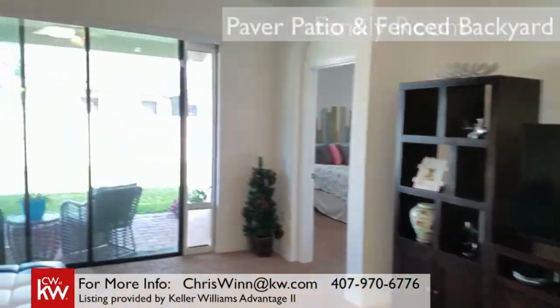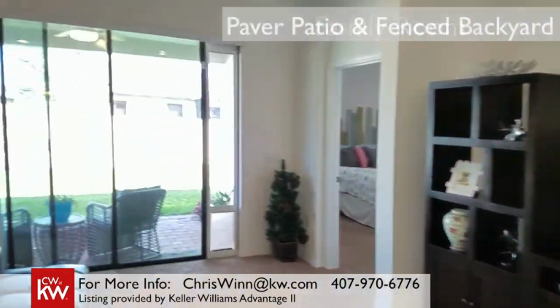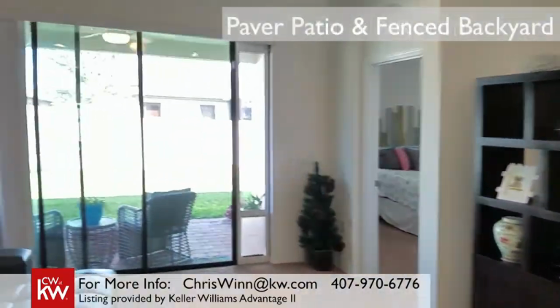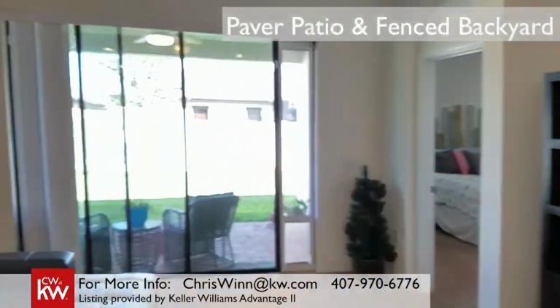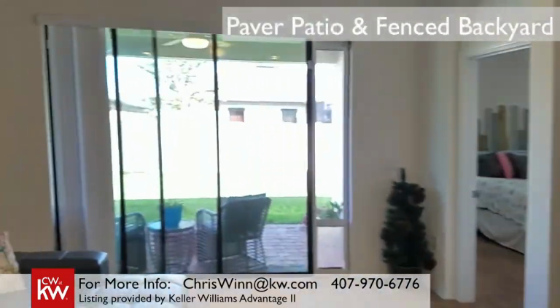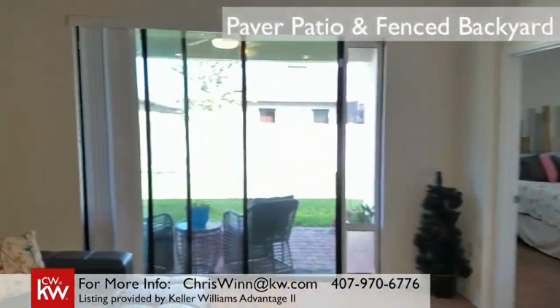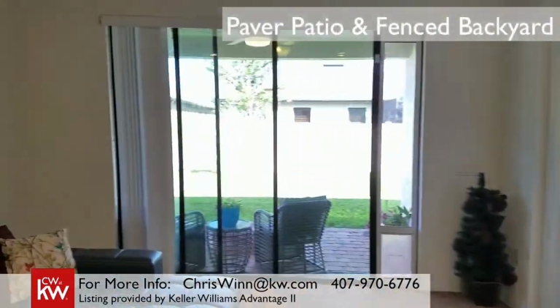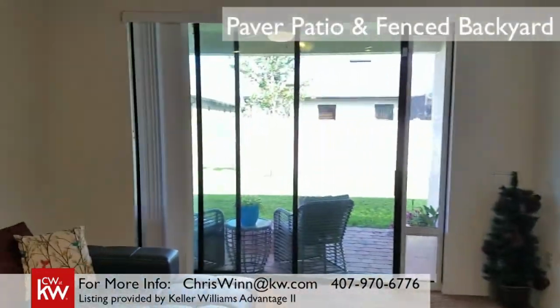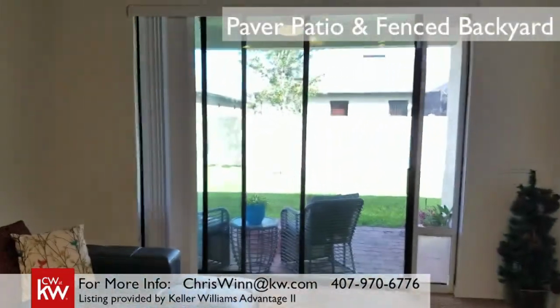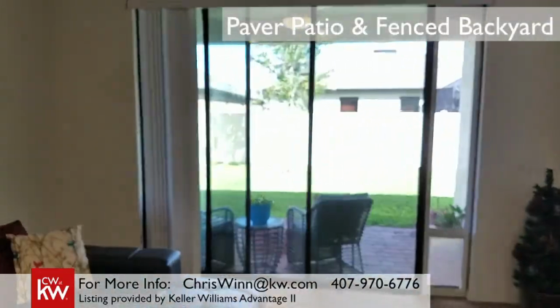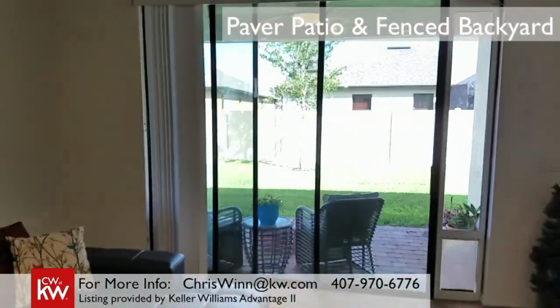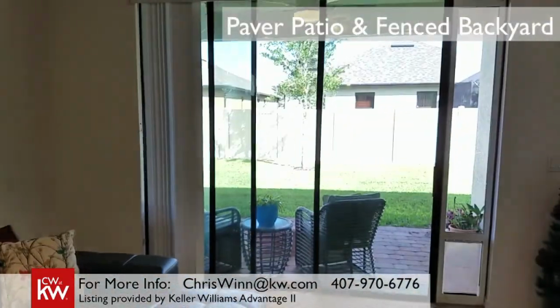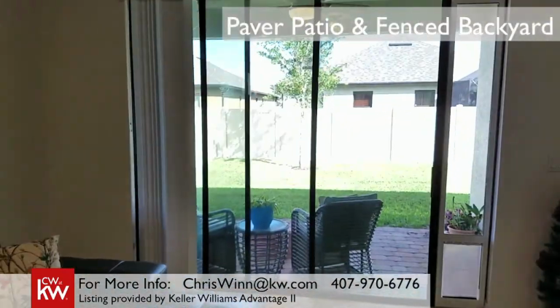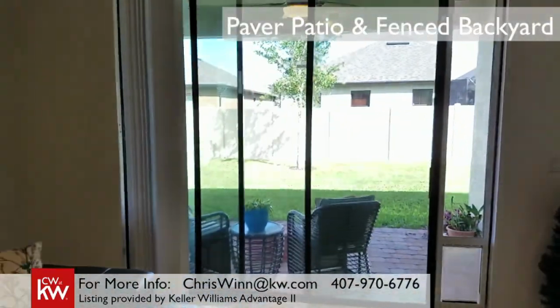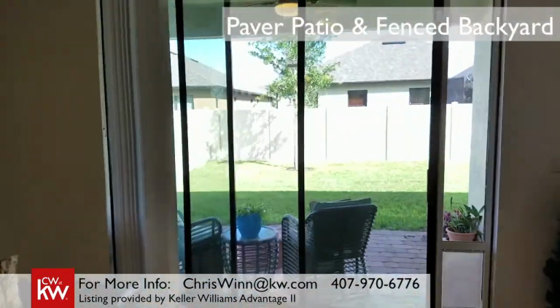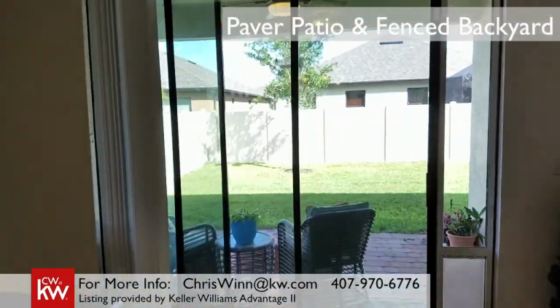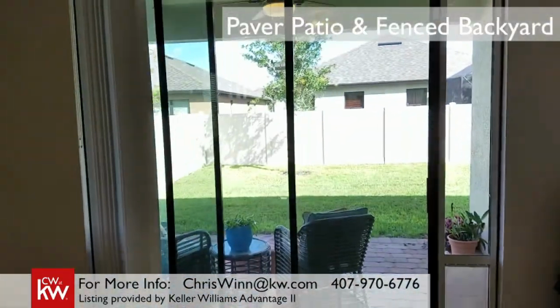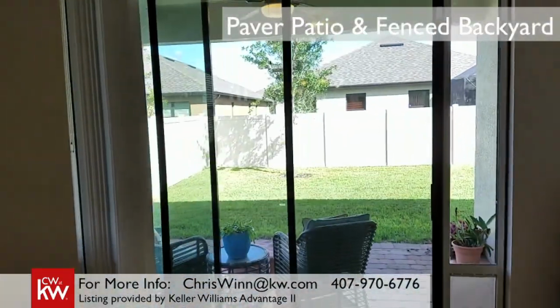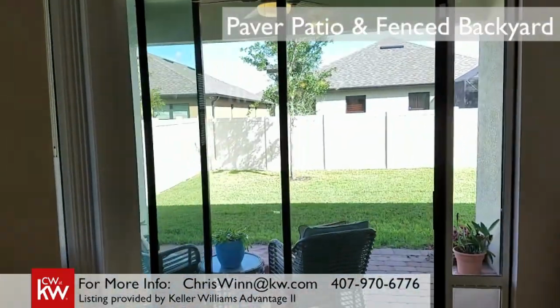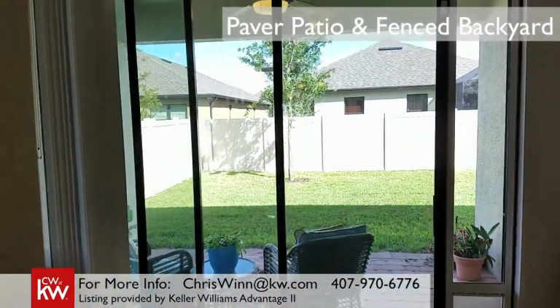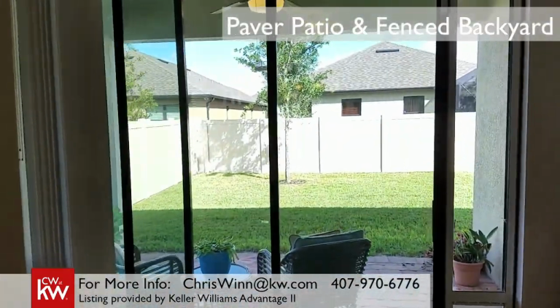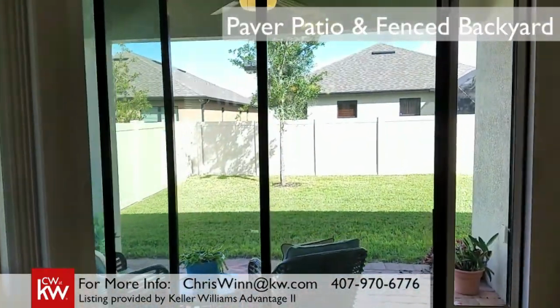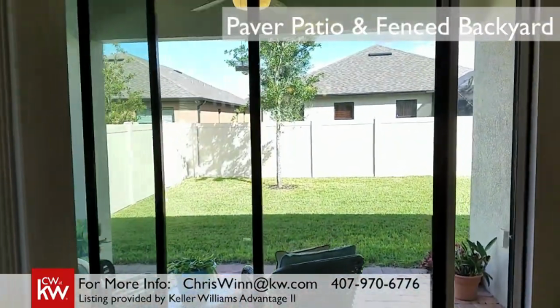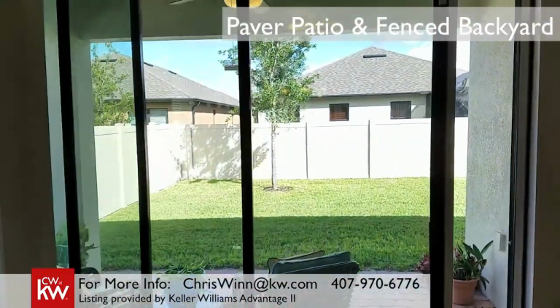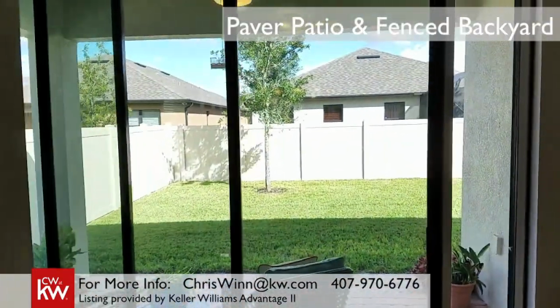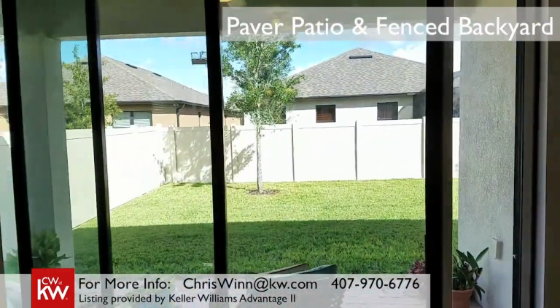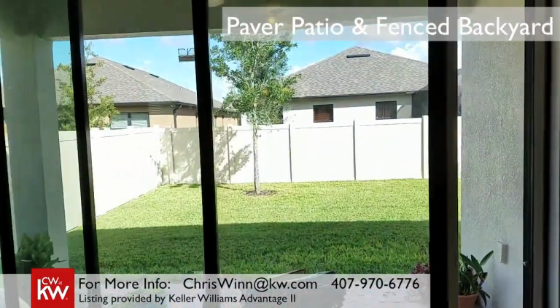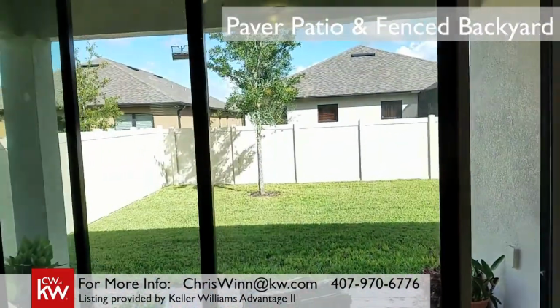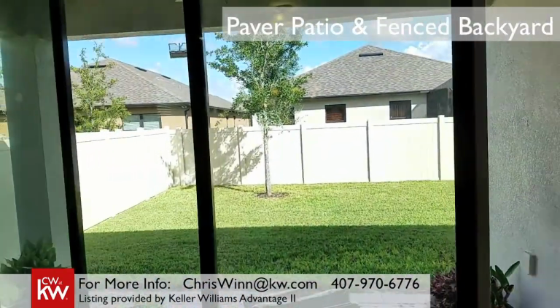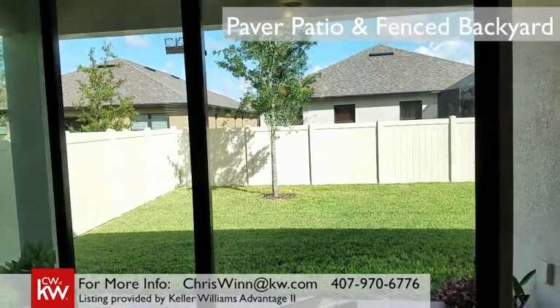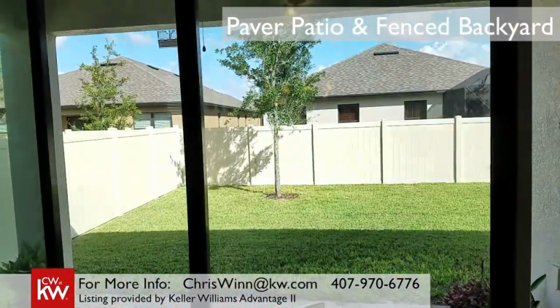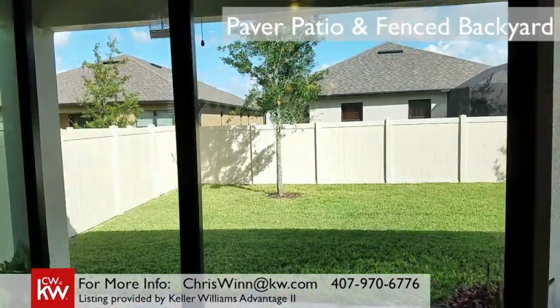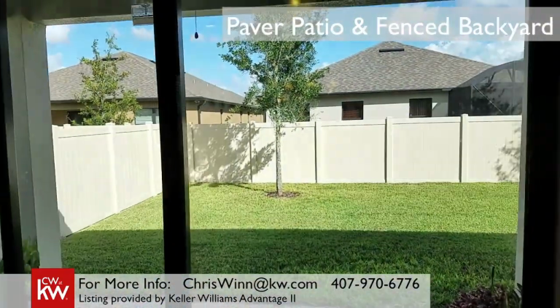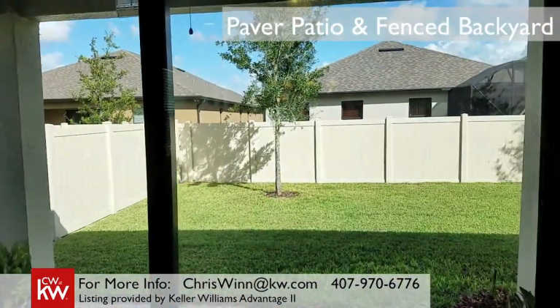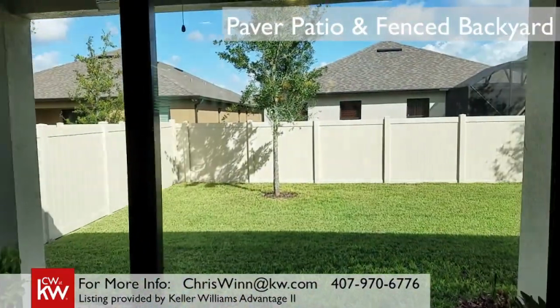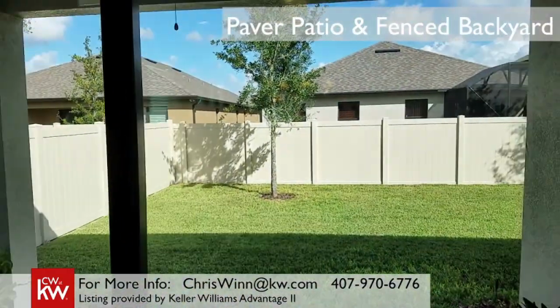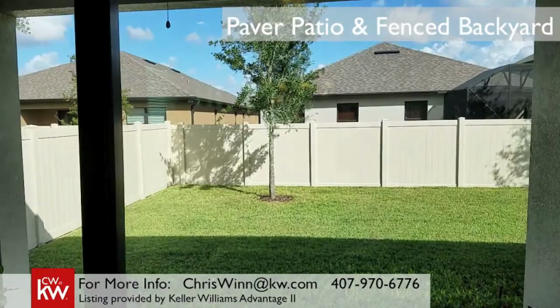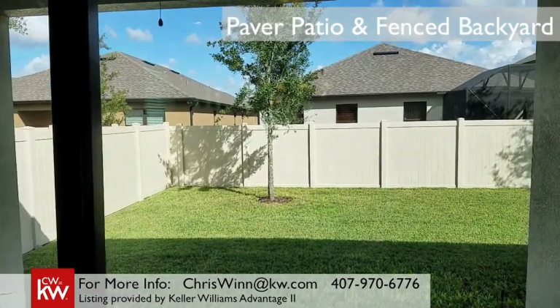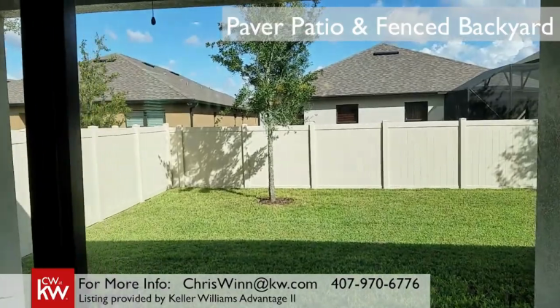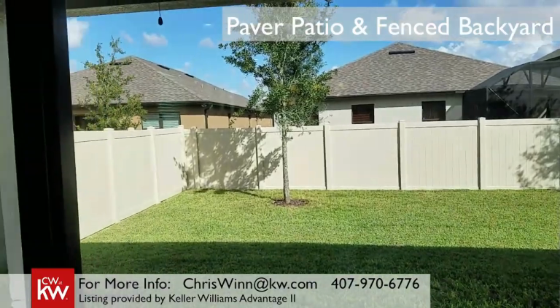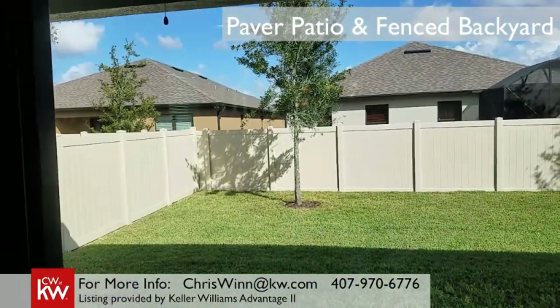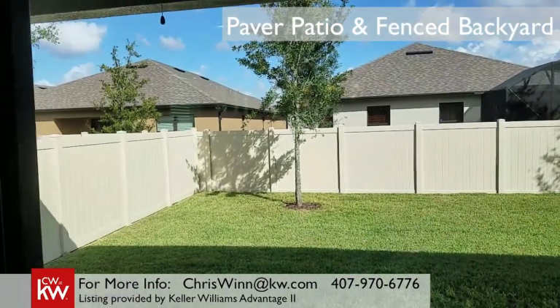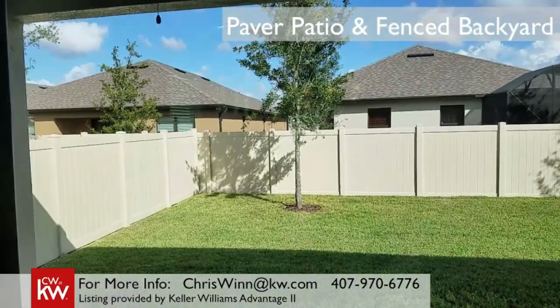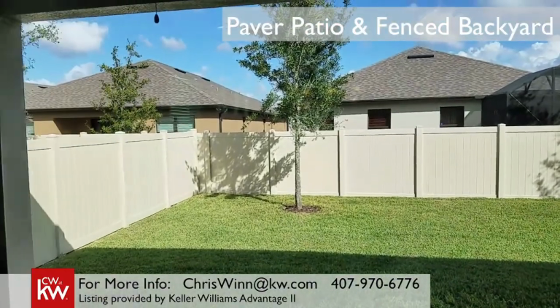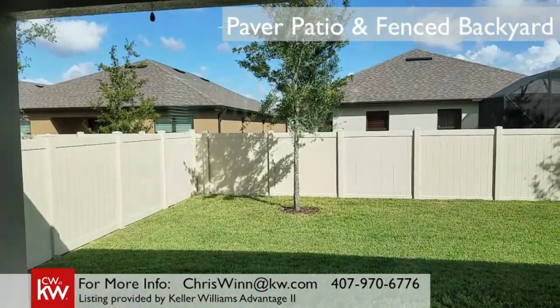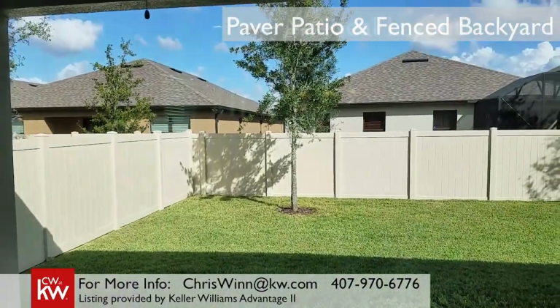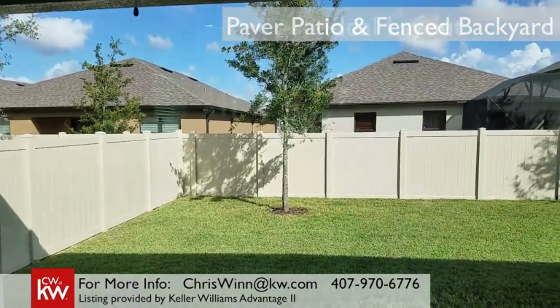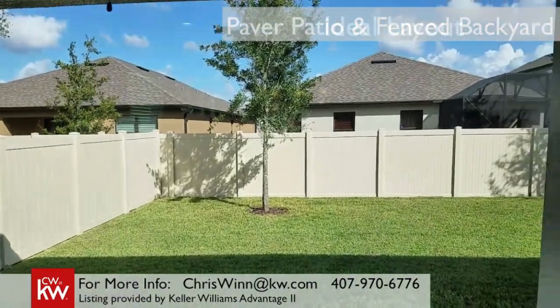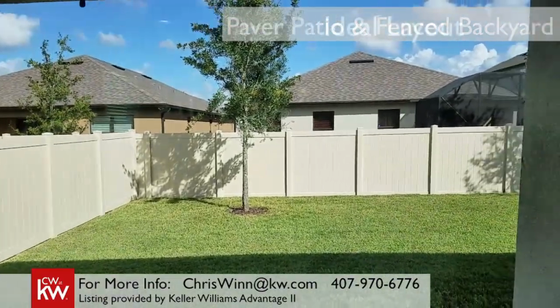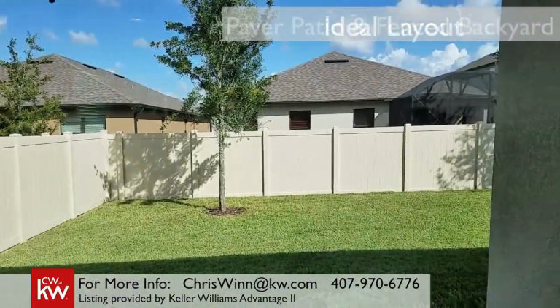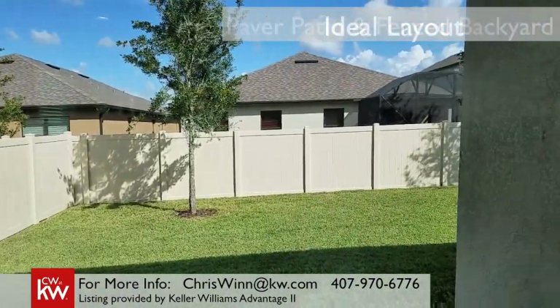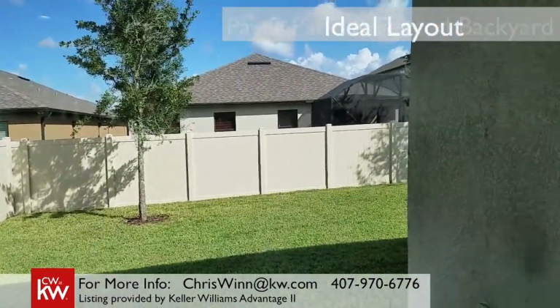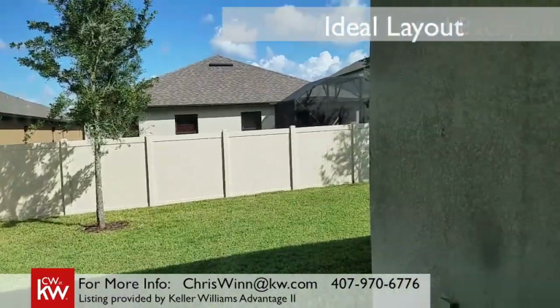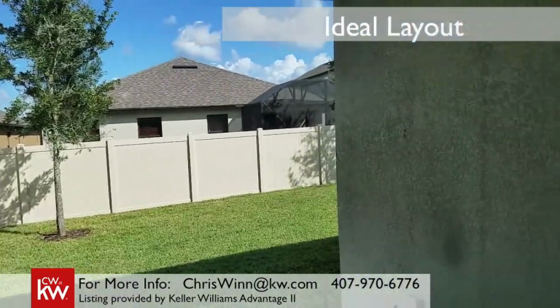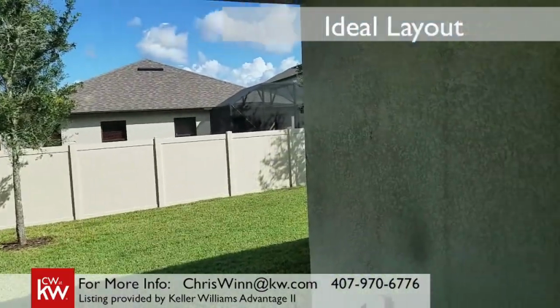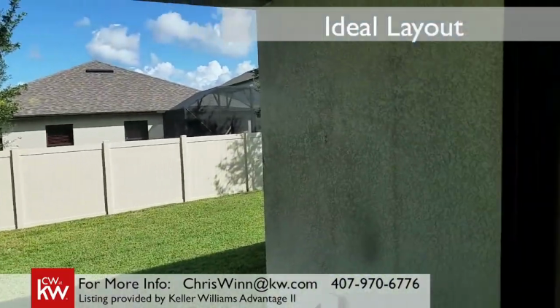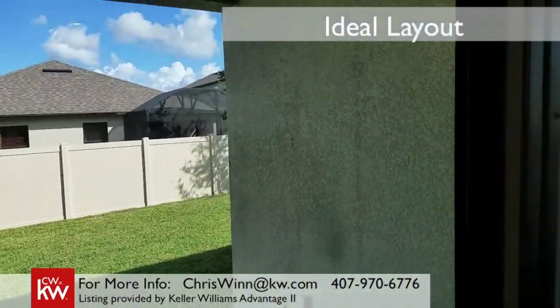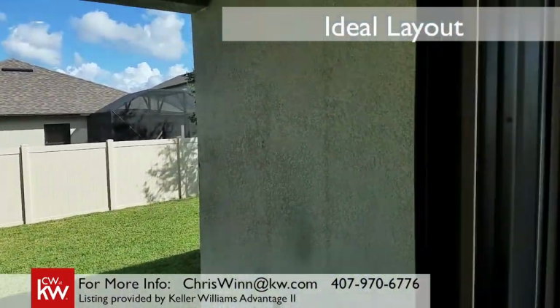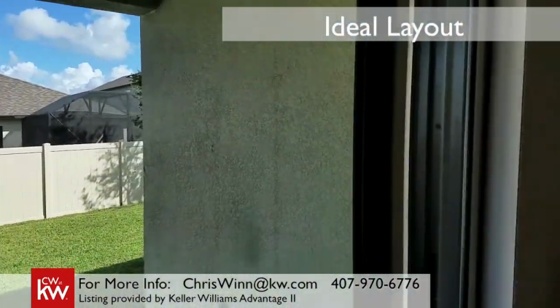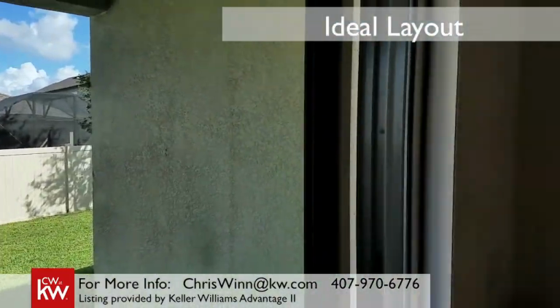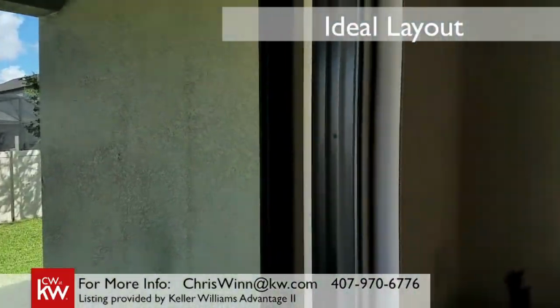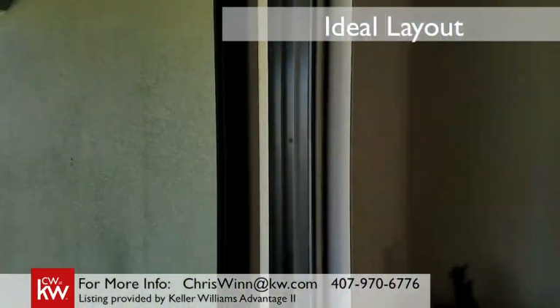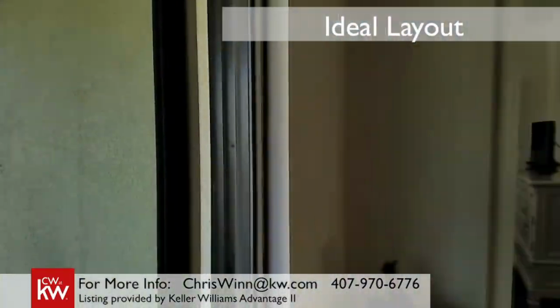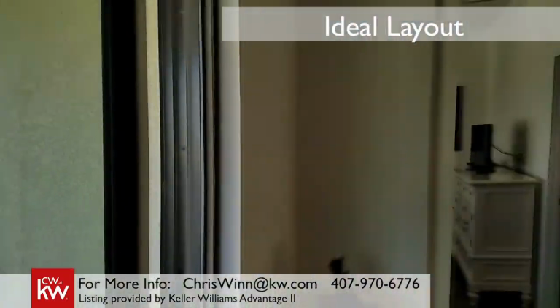This house has a perfect layout for entertaining. There's a beautiful paver patio, and you've got a completely fenced backyard.